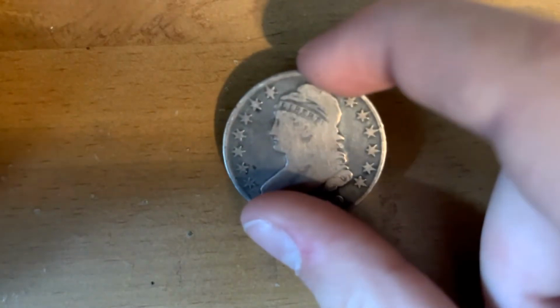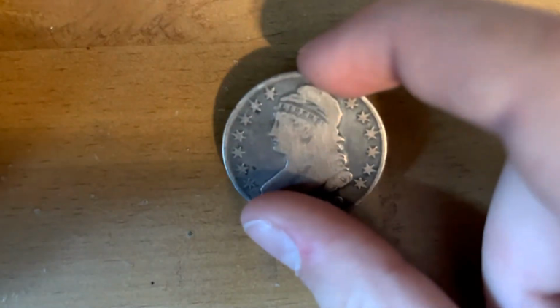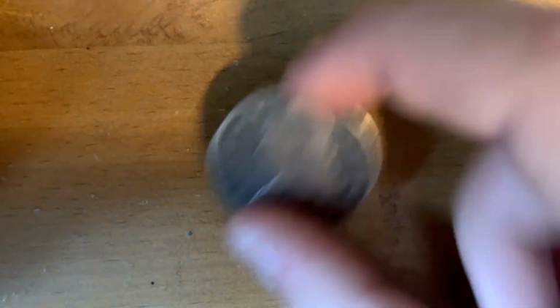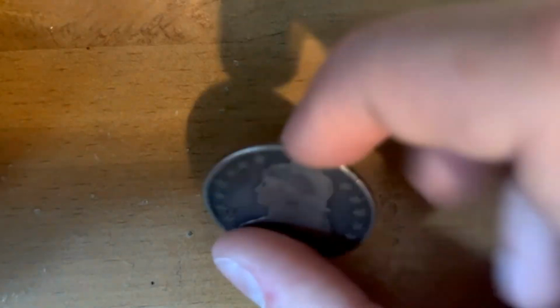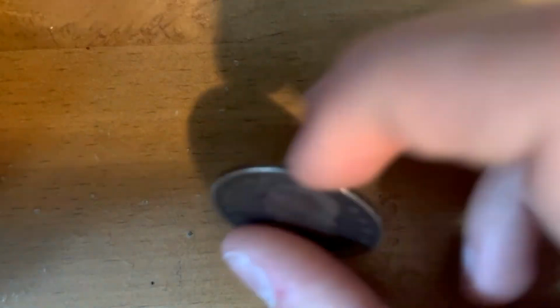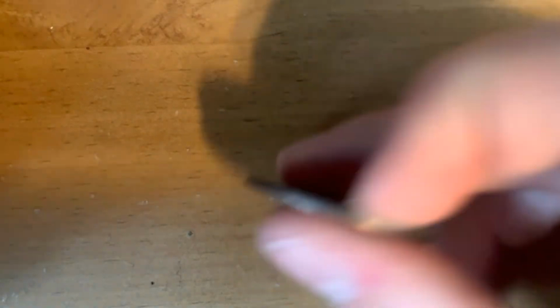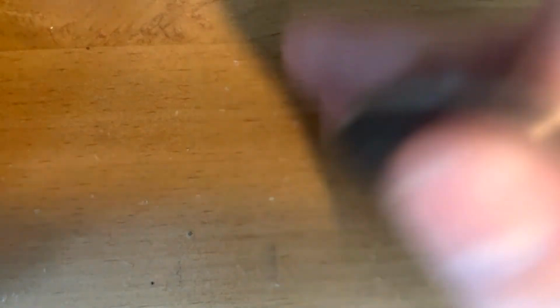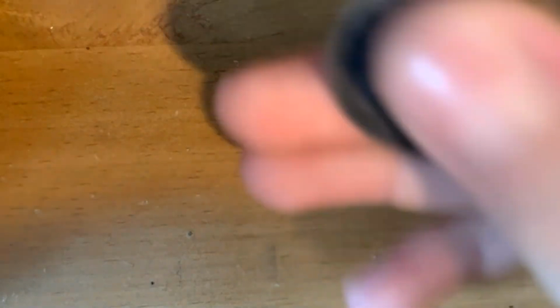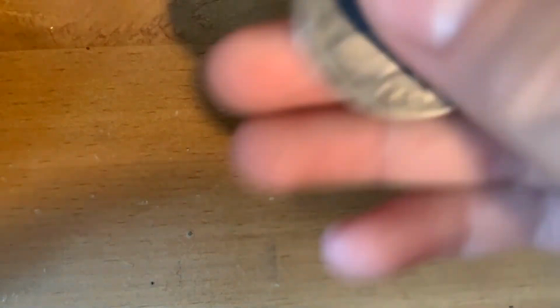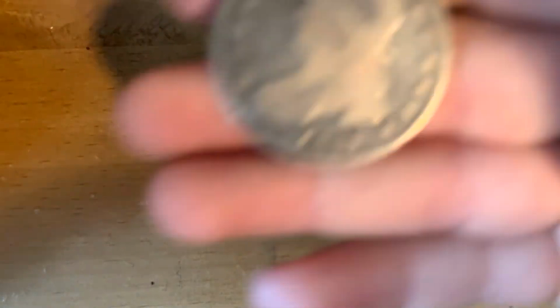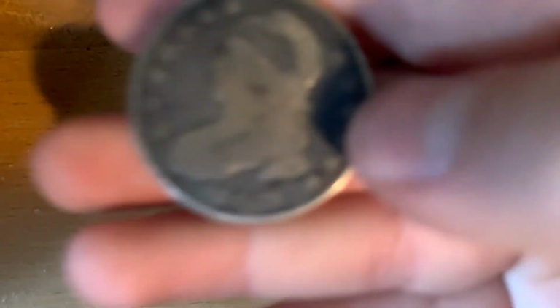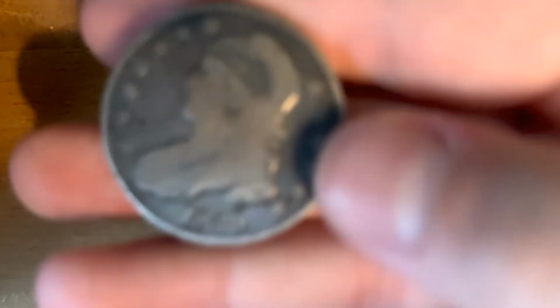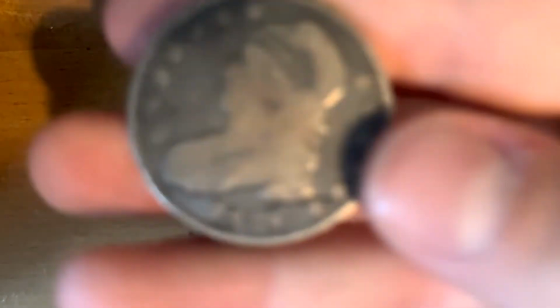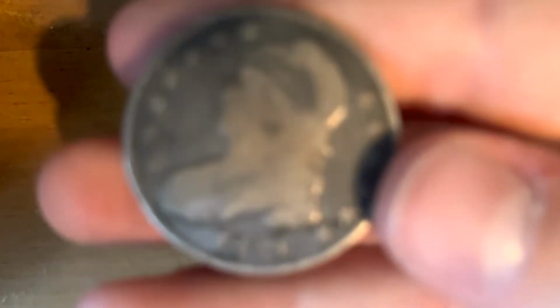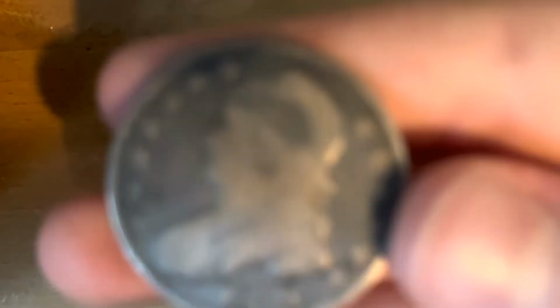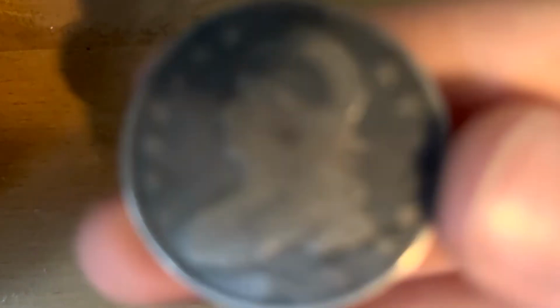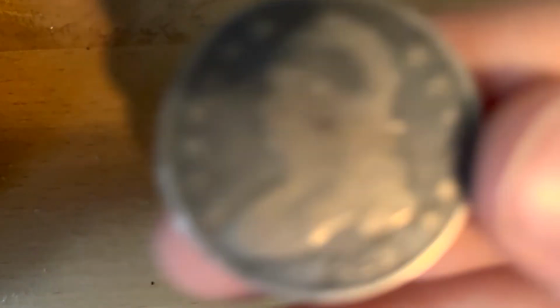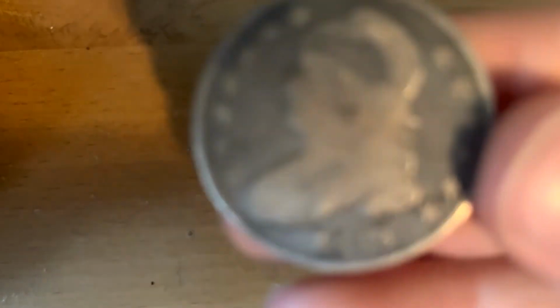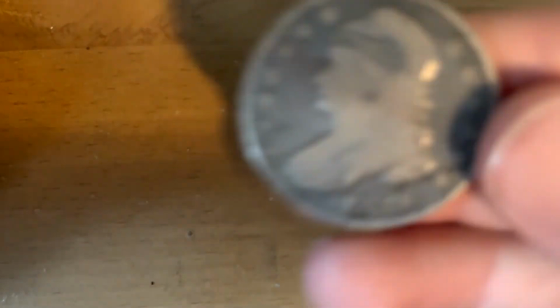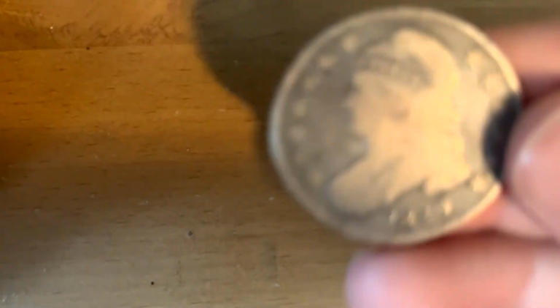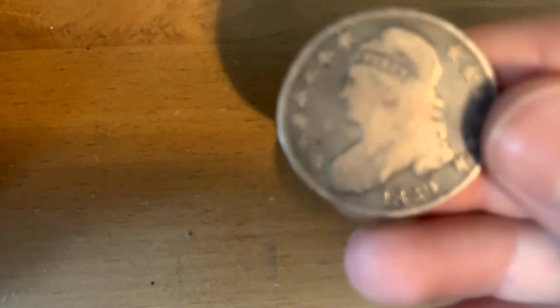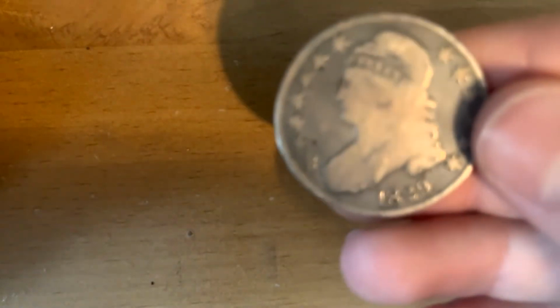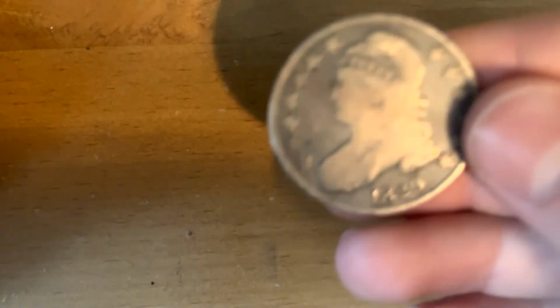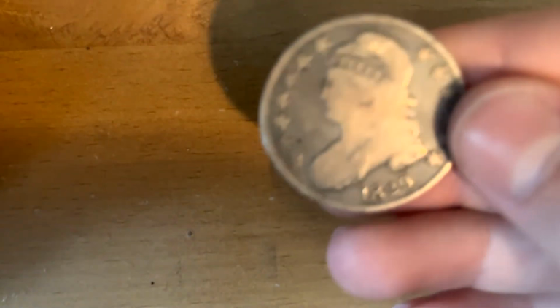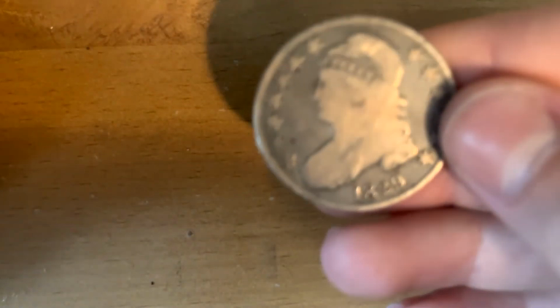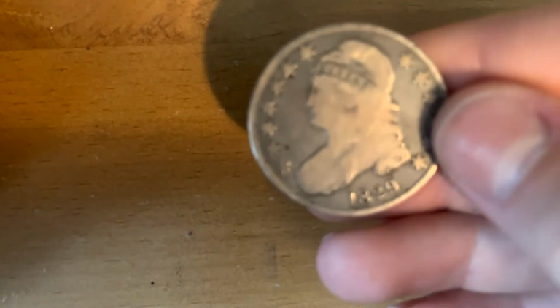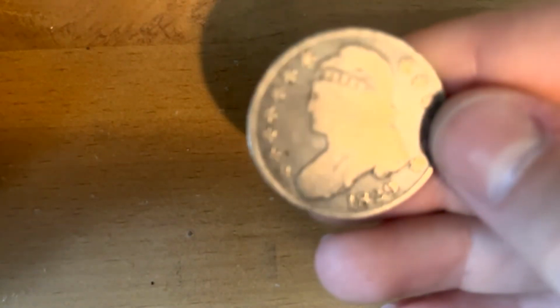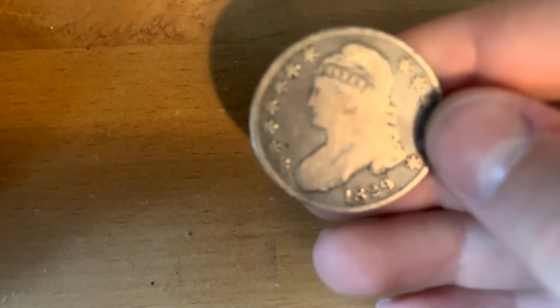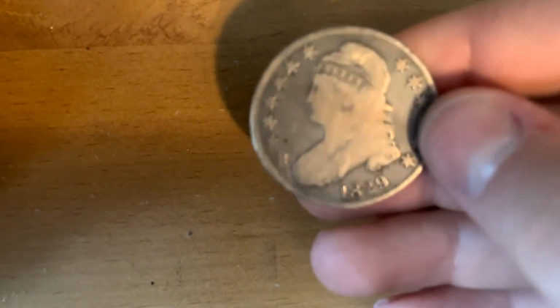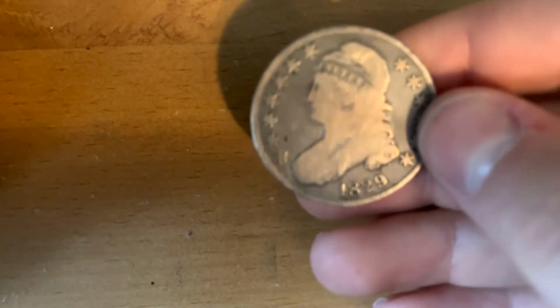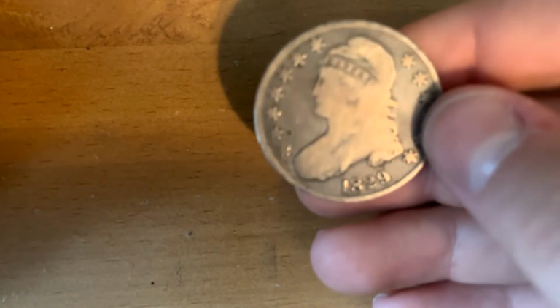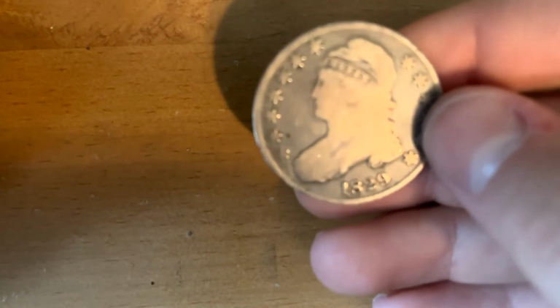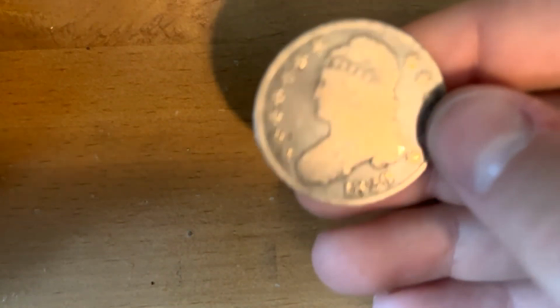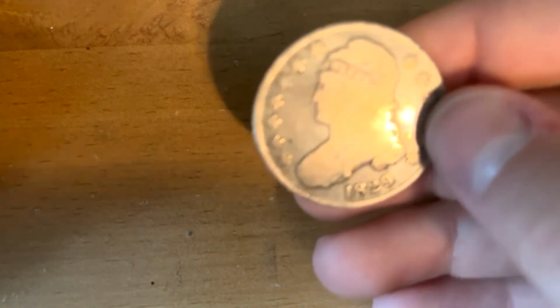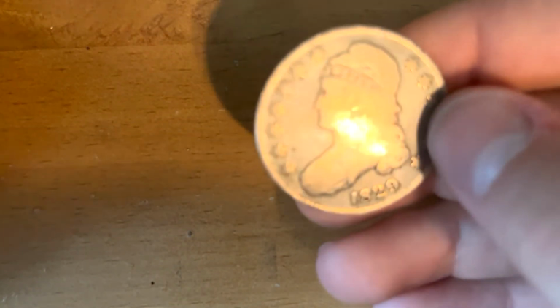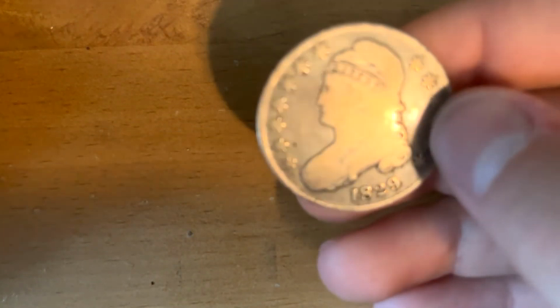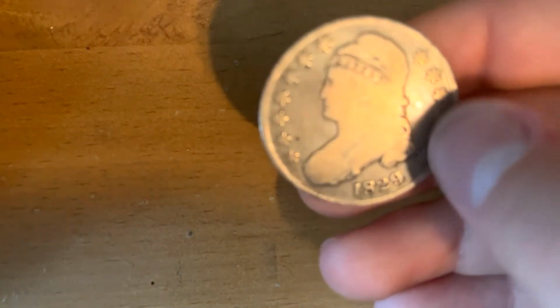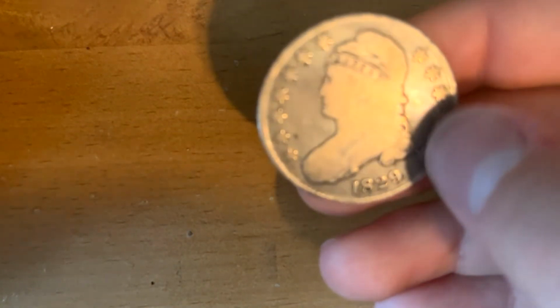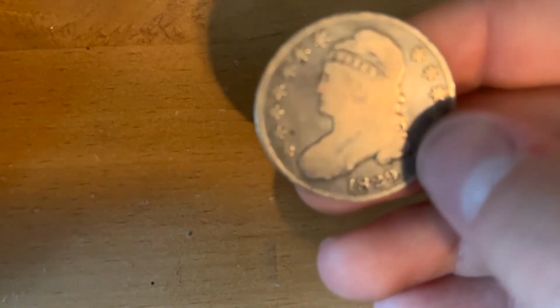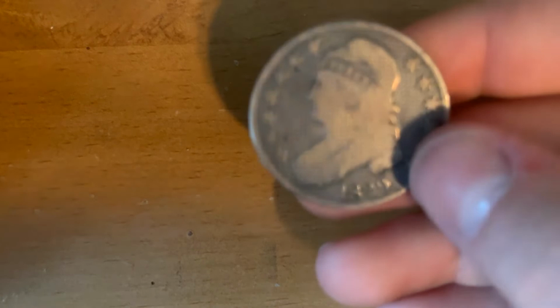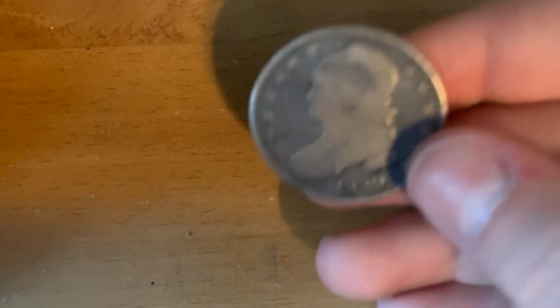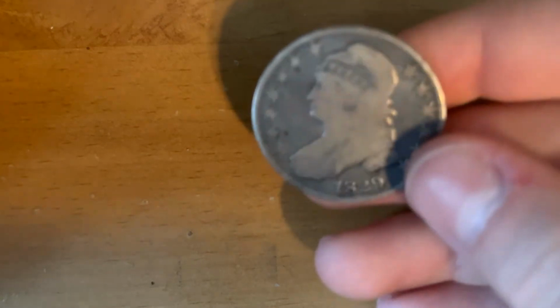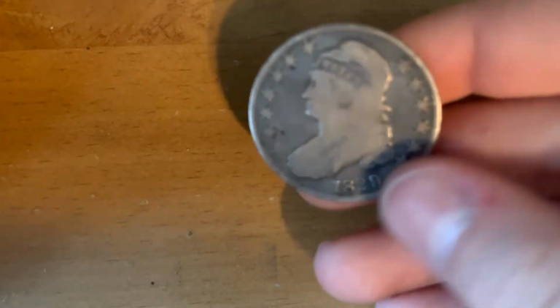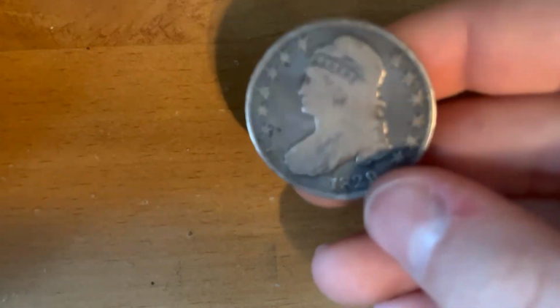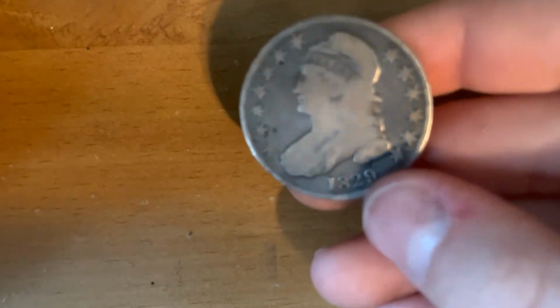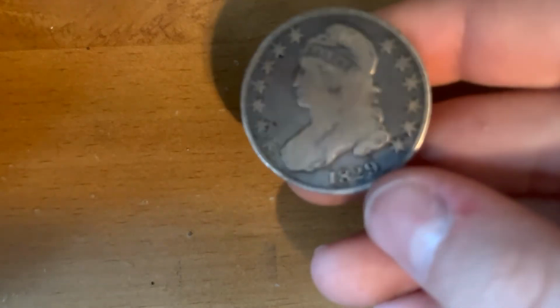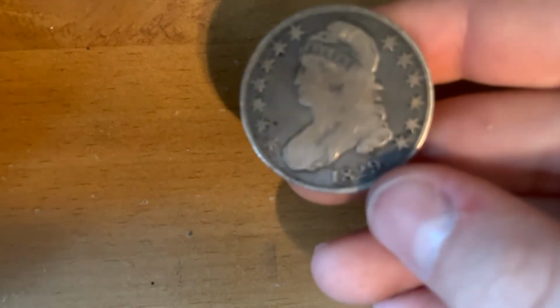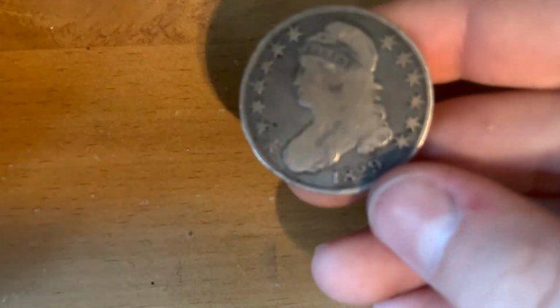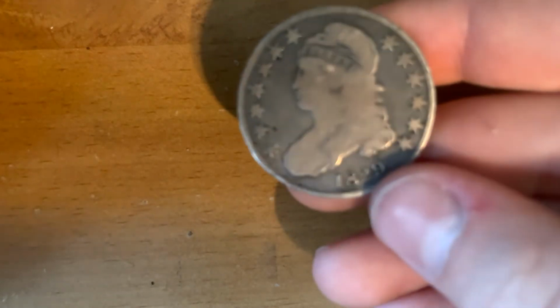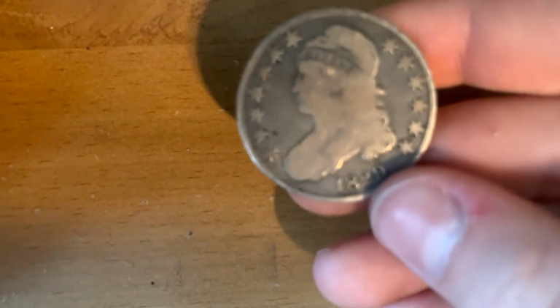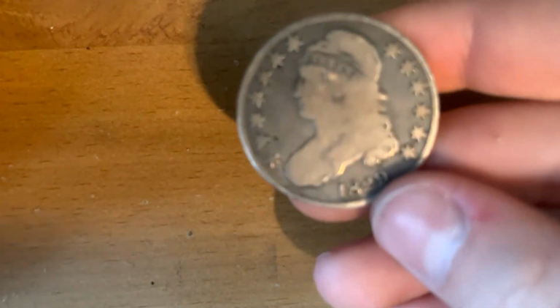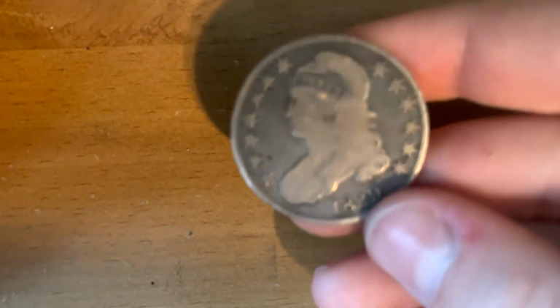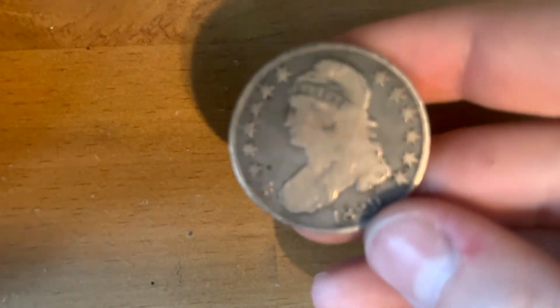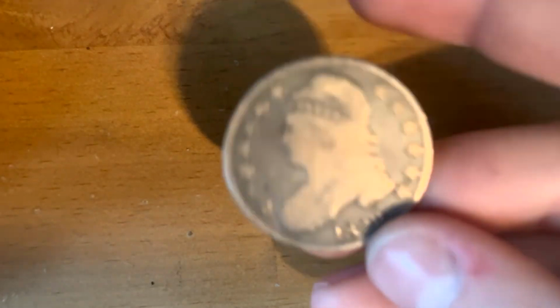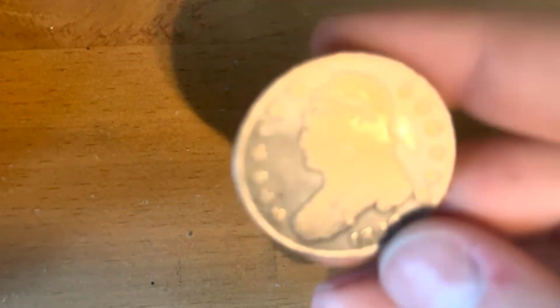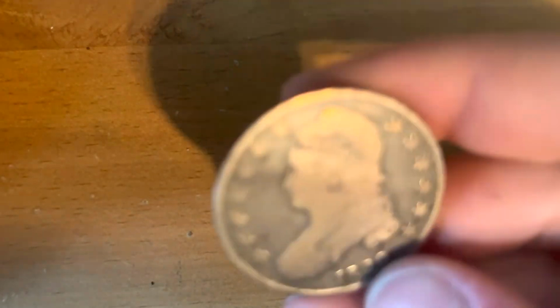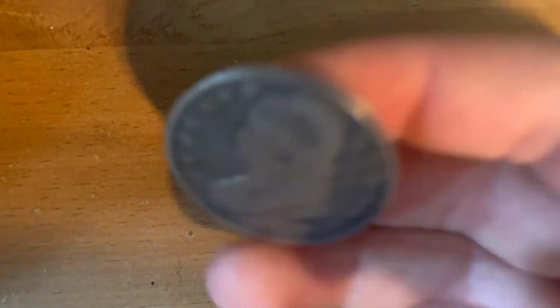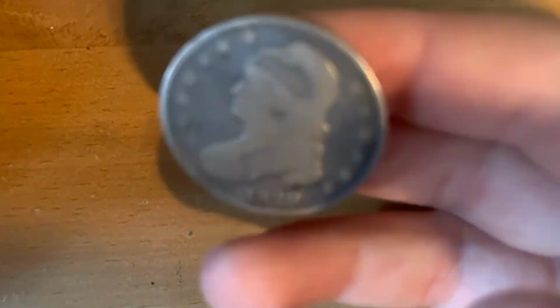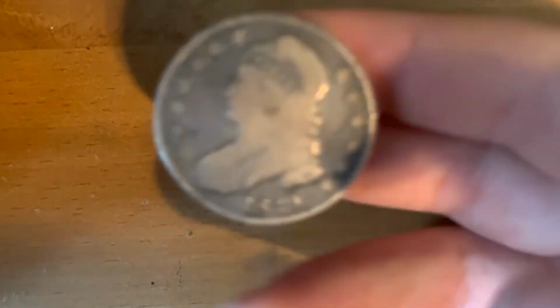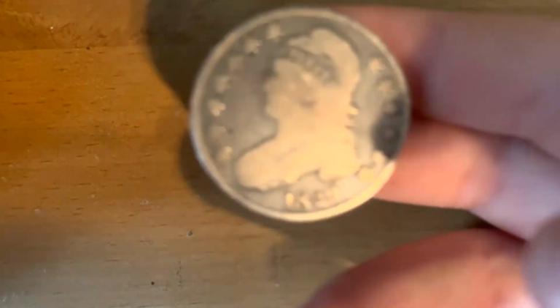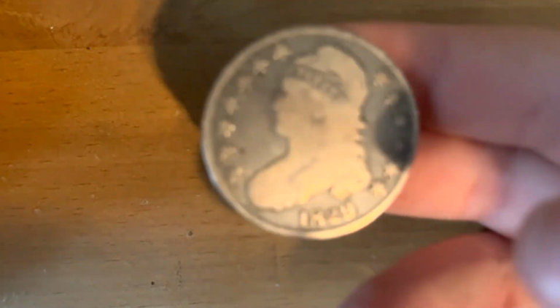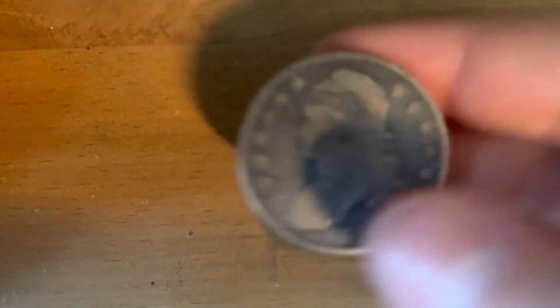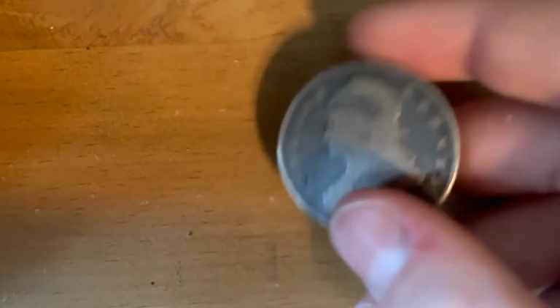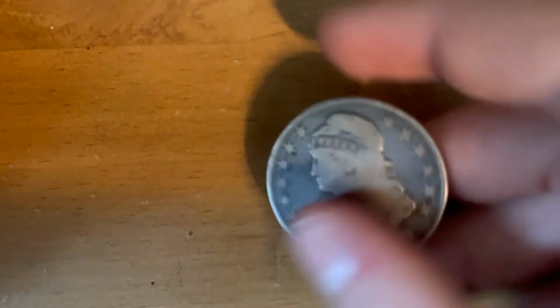So on here you can see the Capped Bust design. This one was made in 1829.